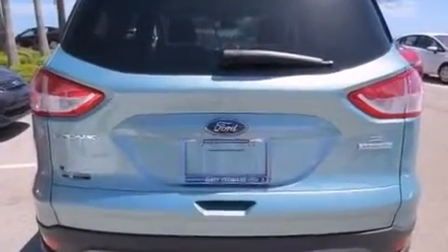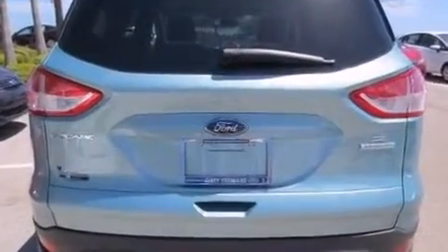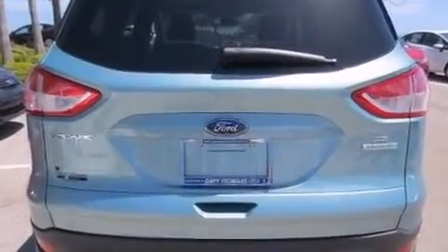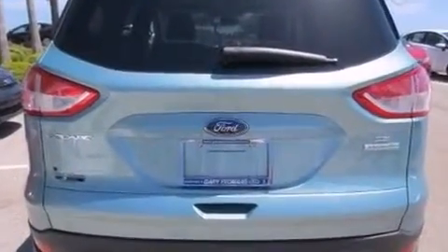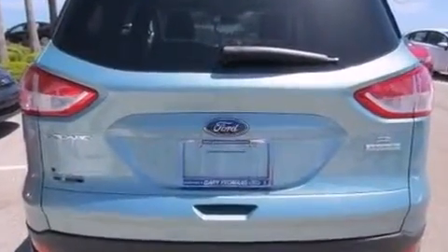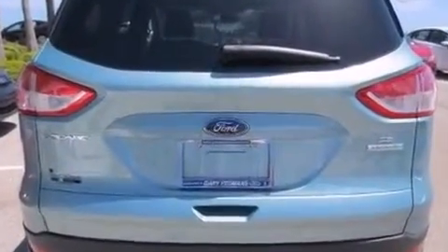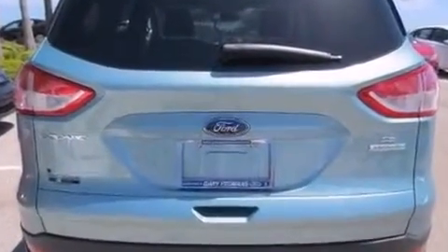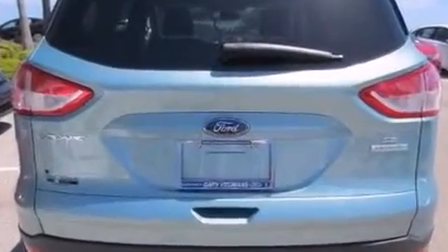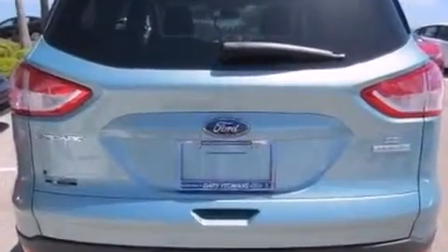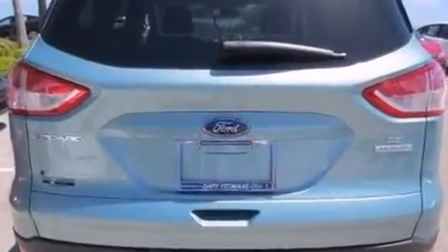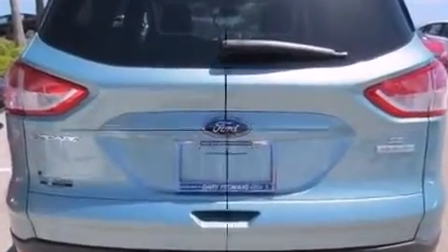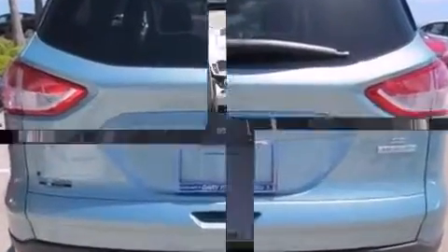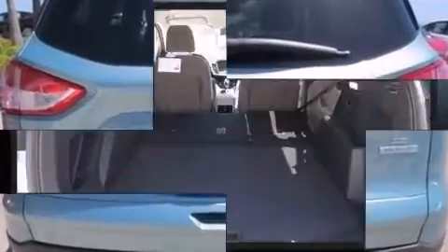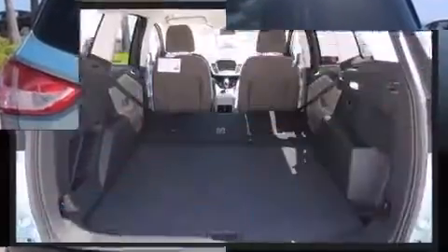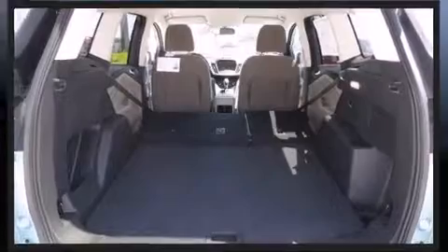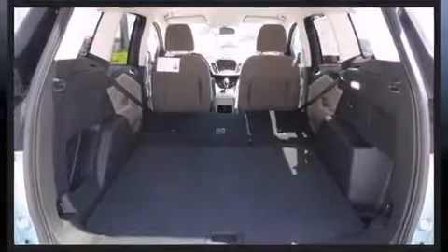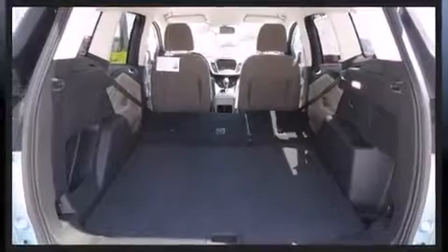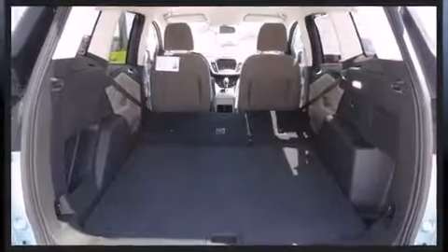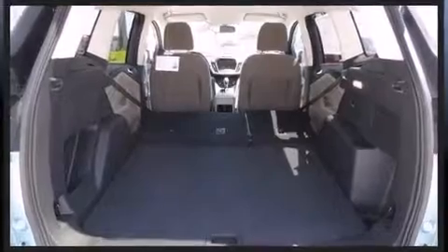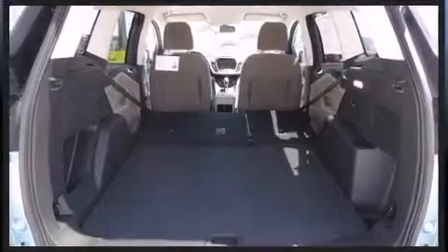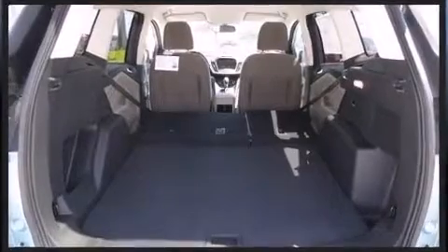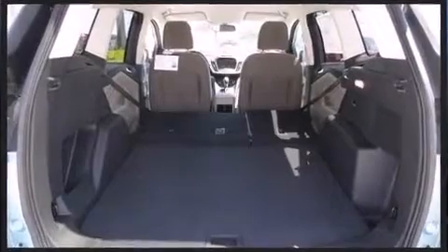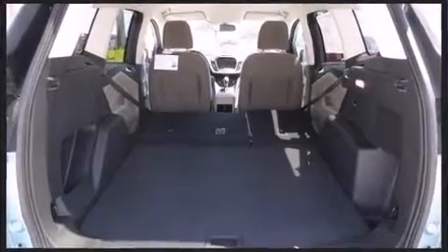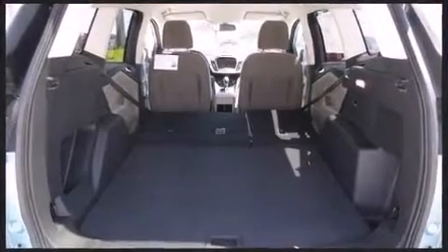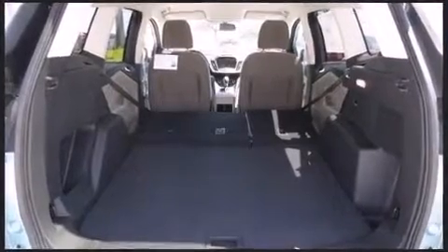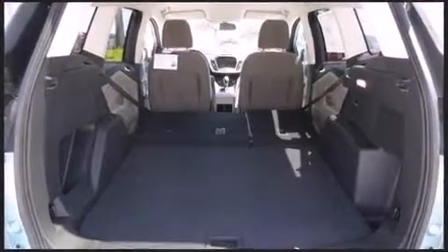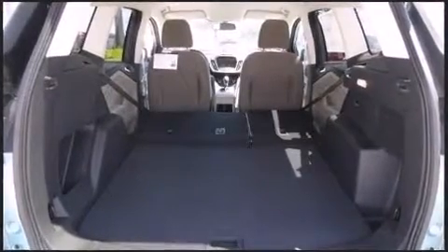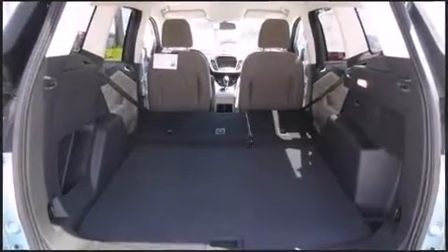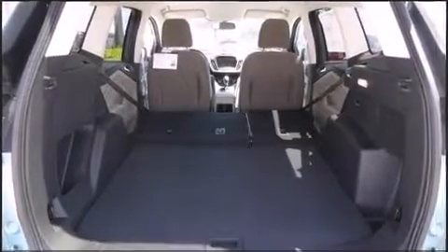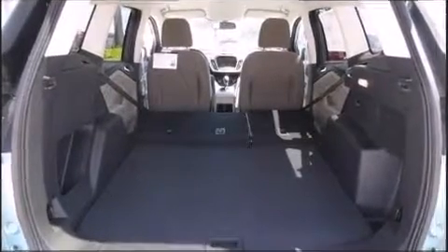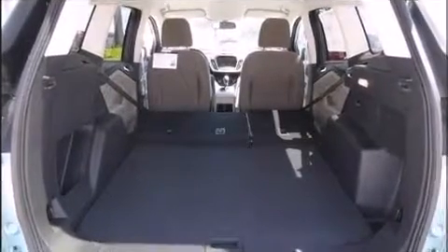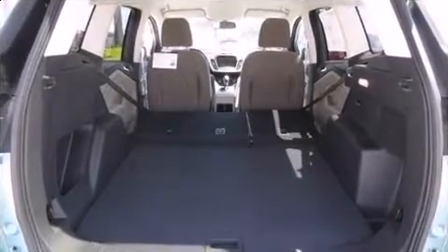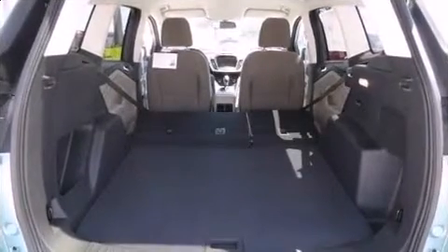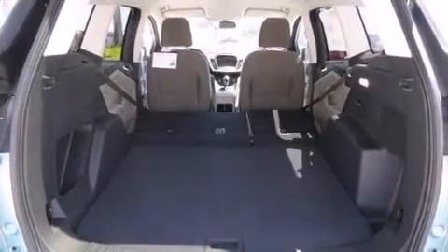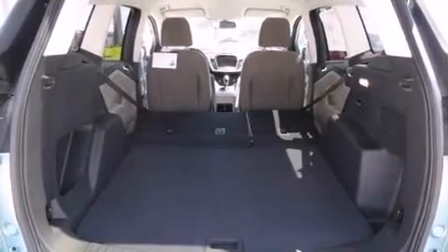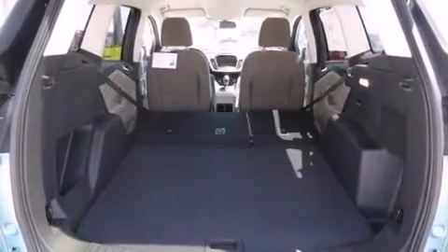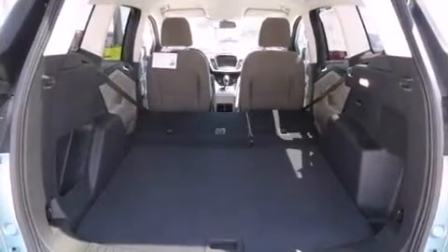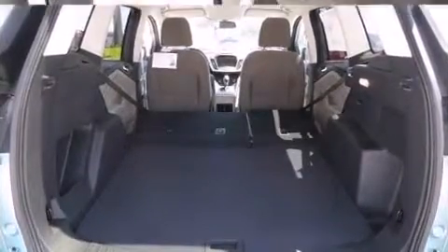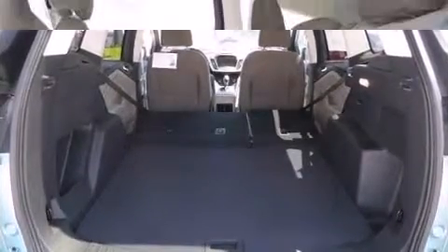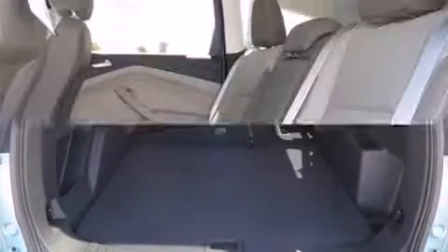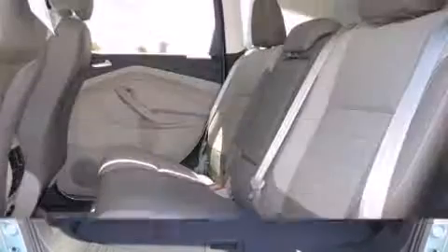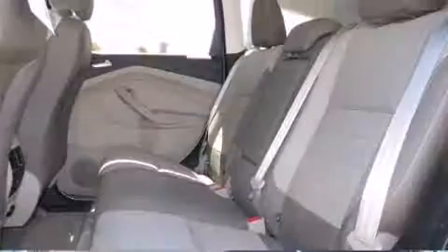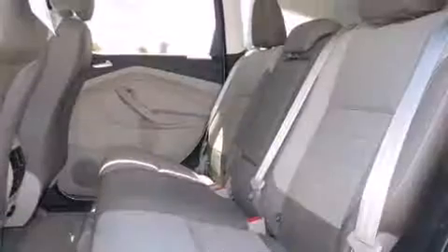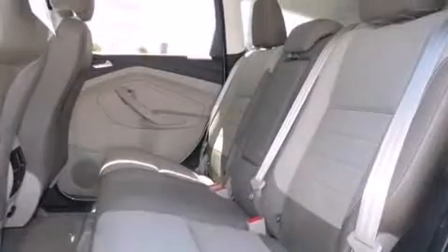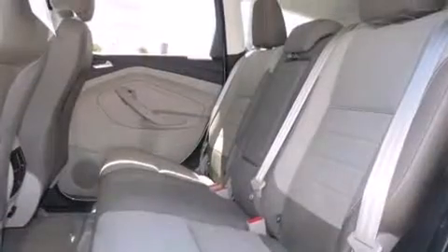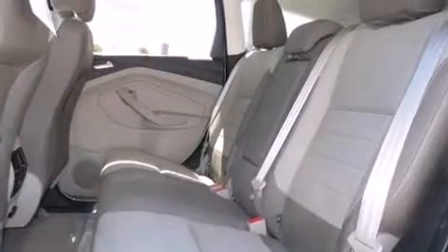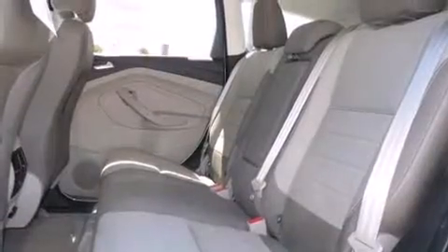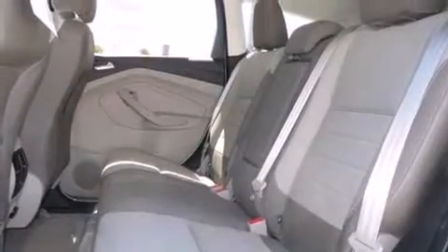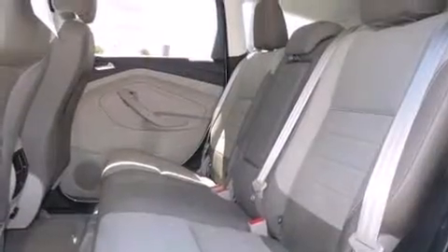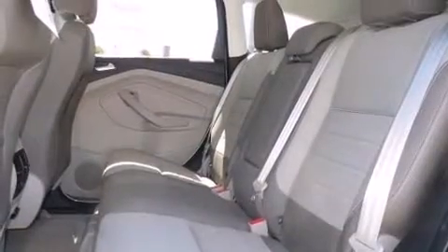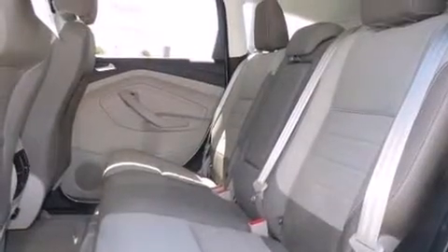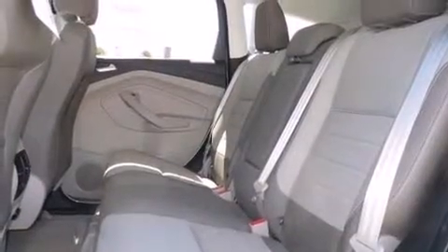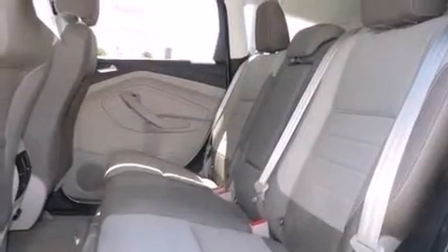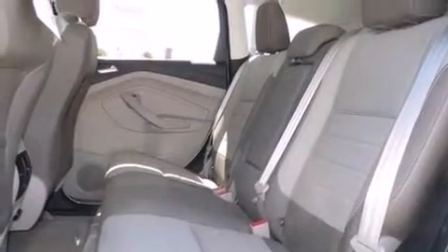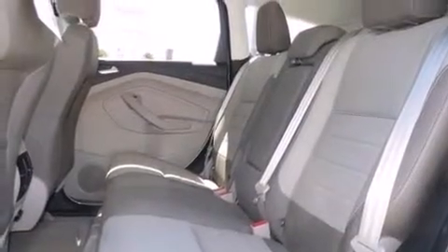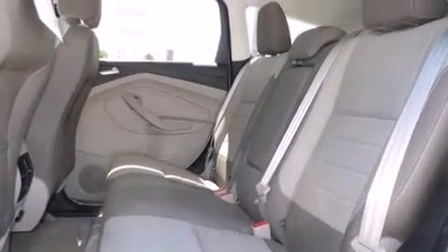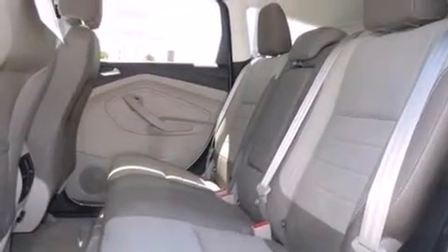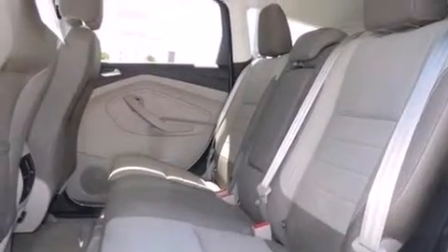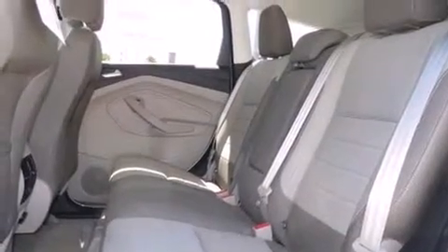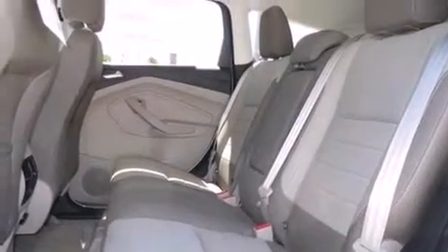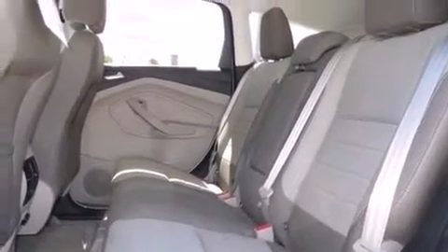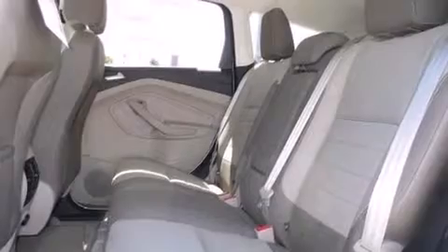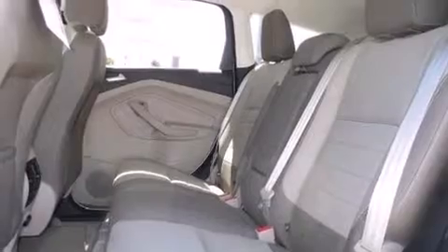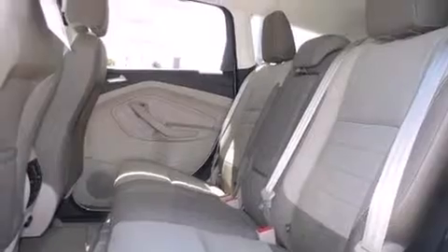Top features include a split folding rear seat, an outside temperature display, remote keyless entry, and much more.